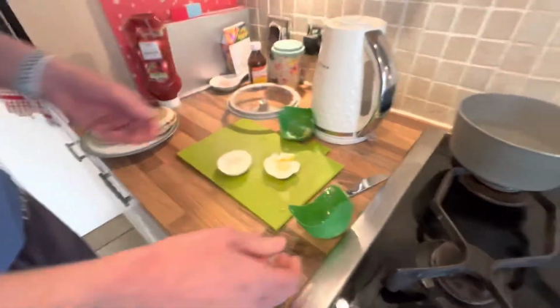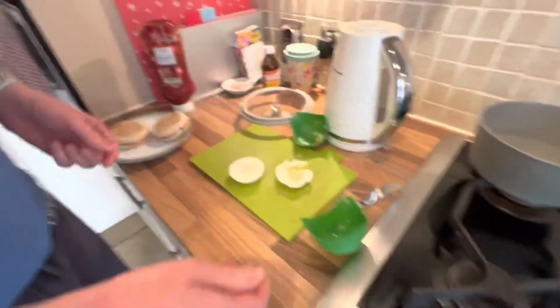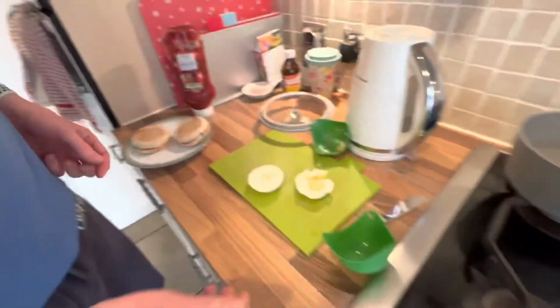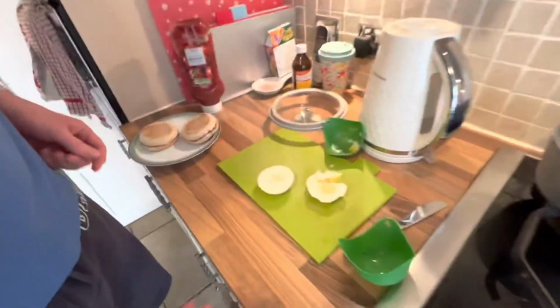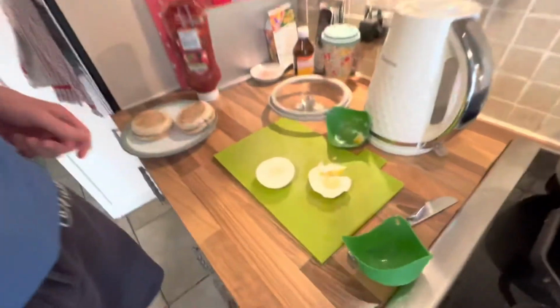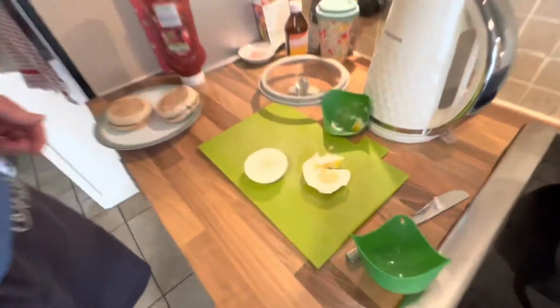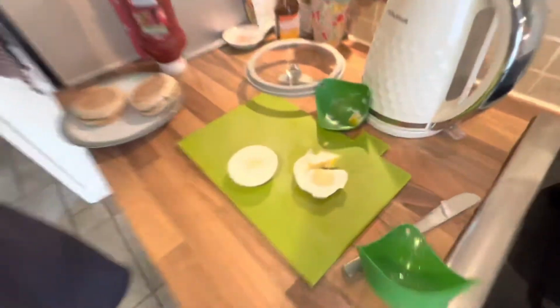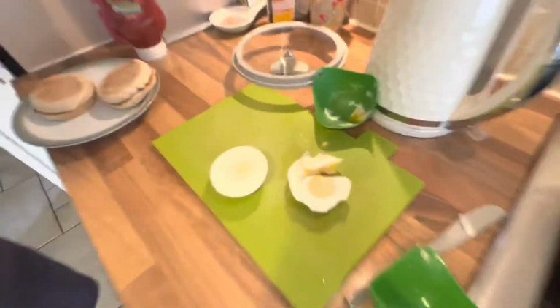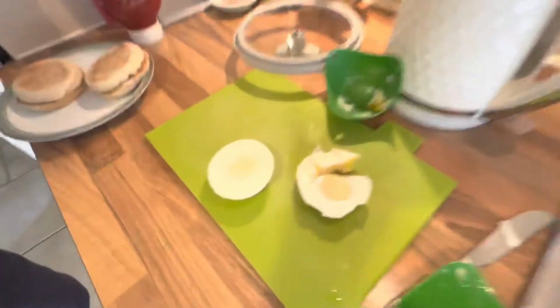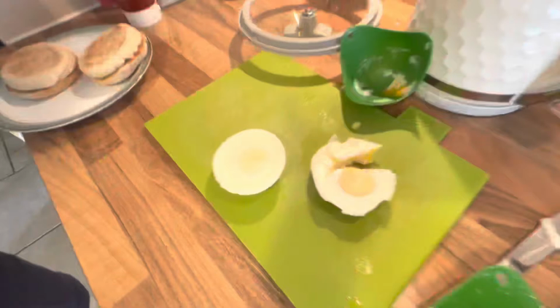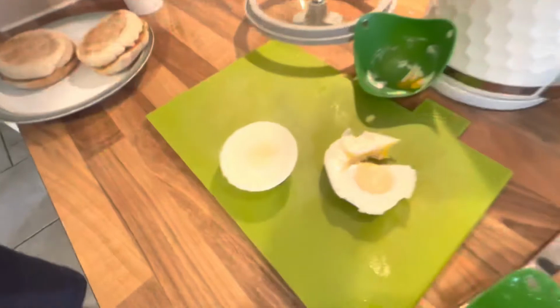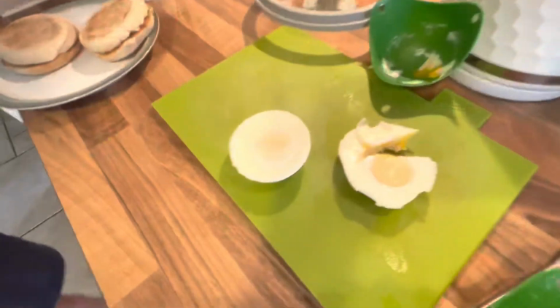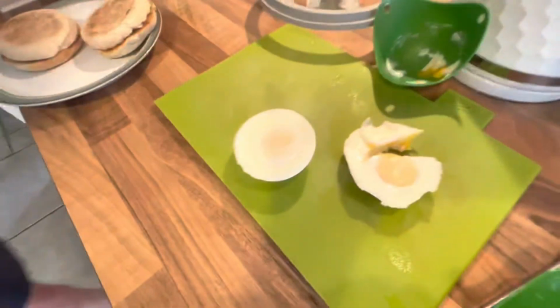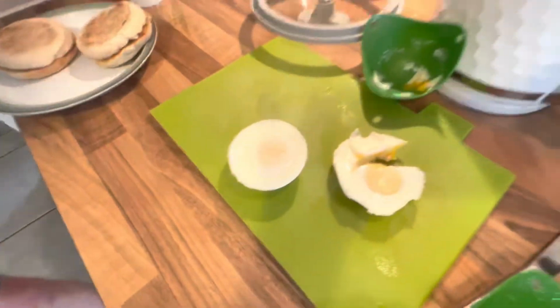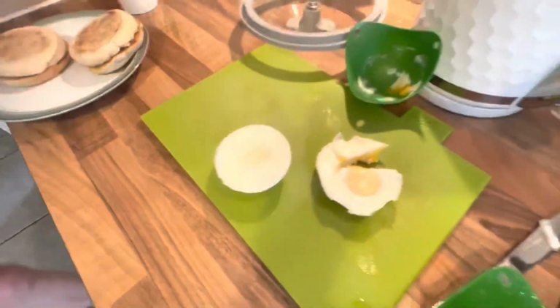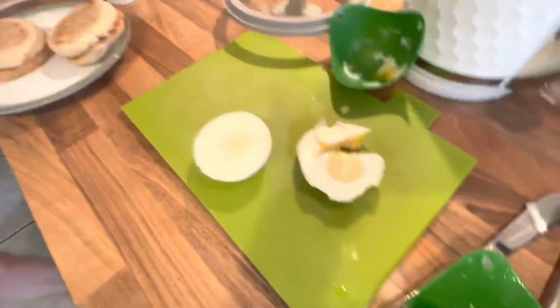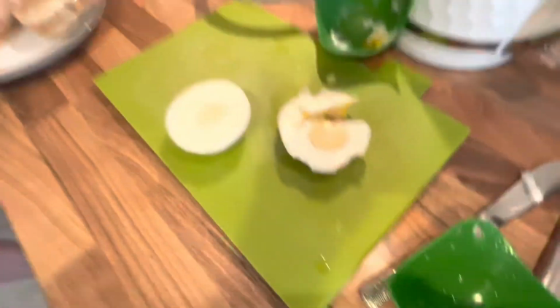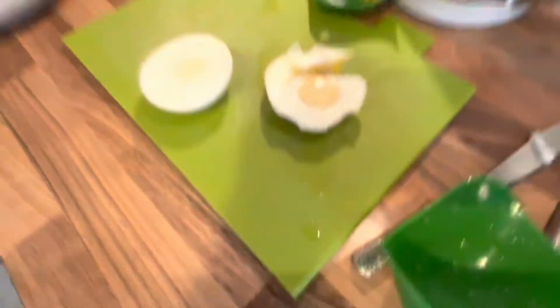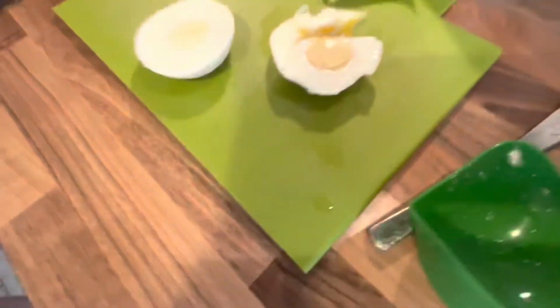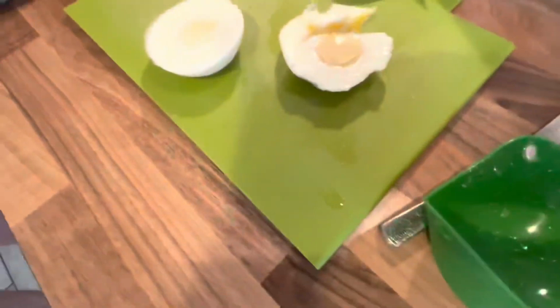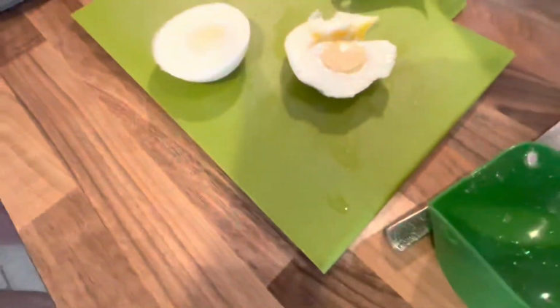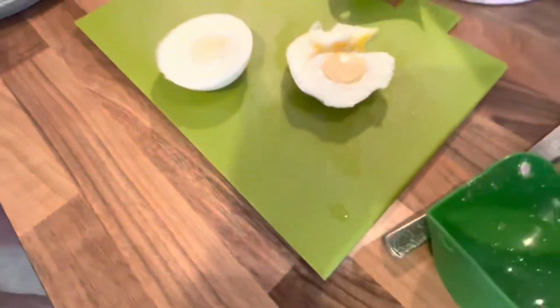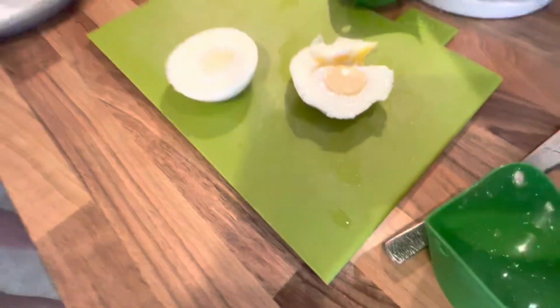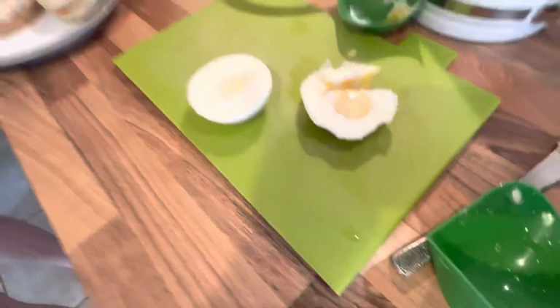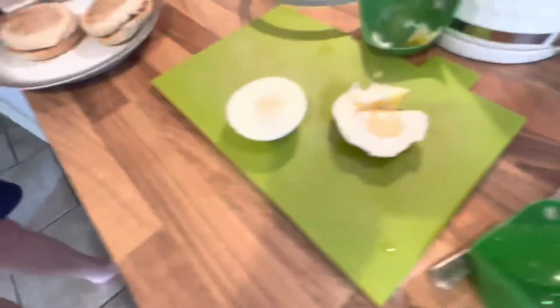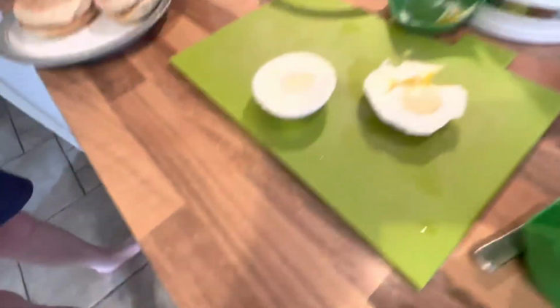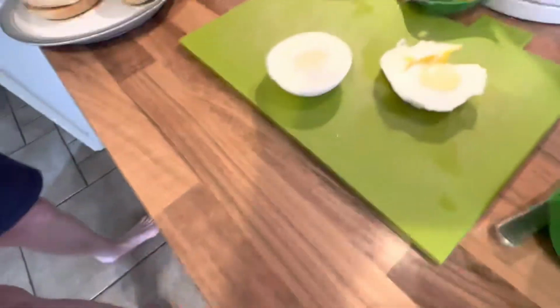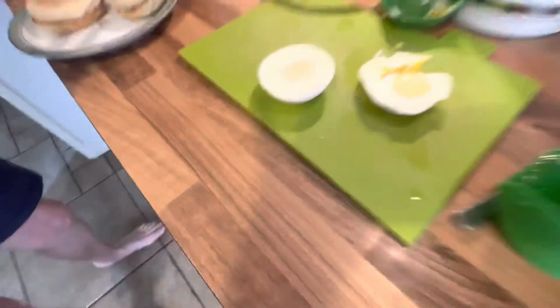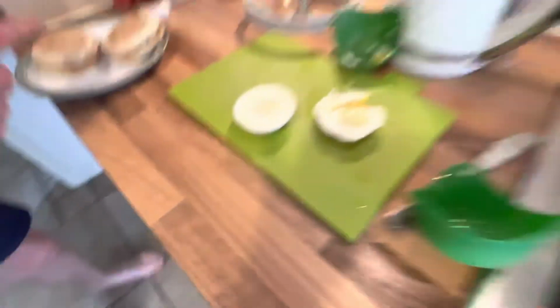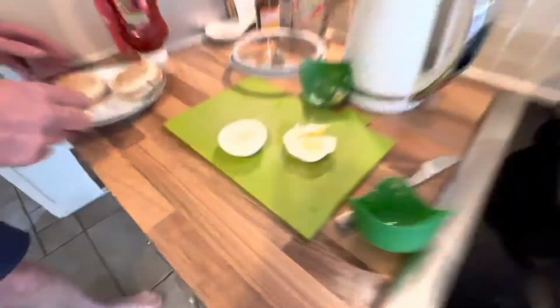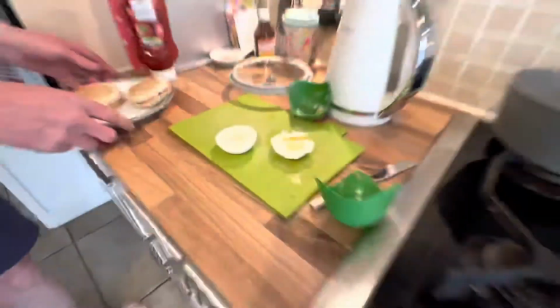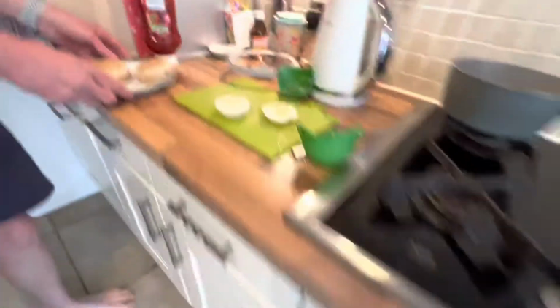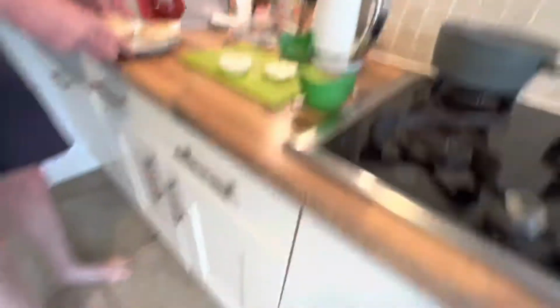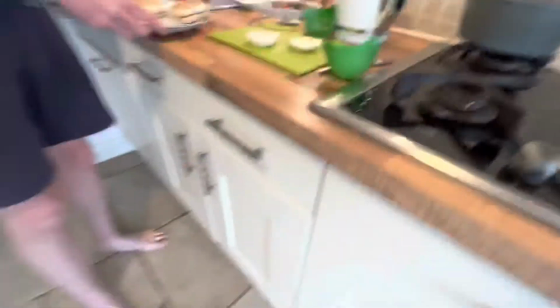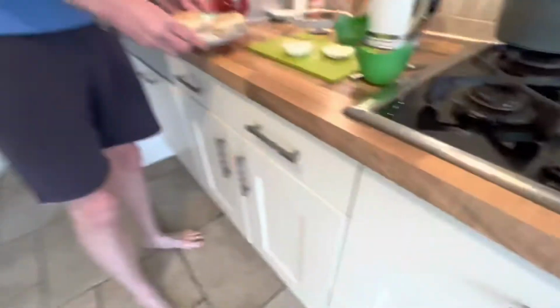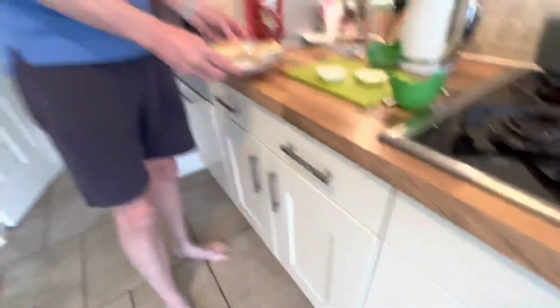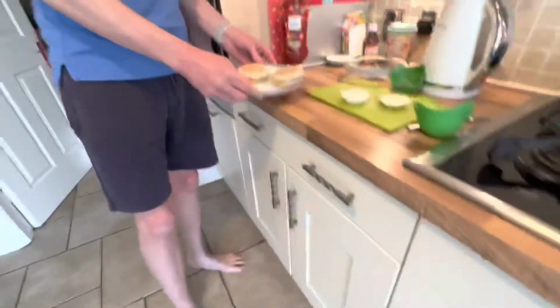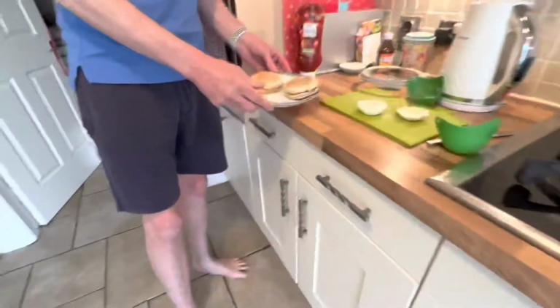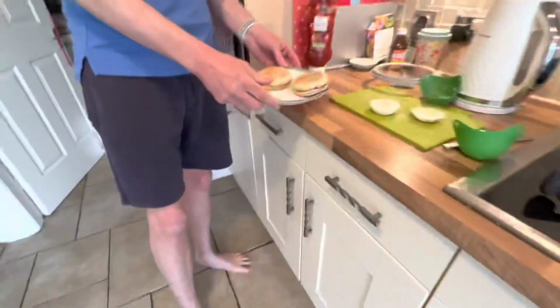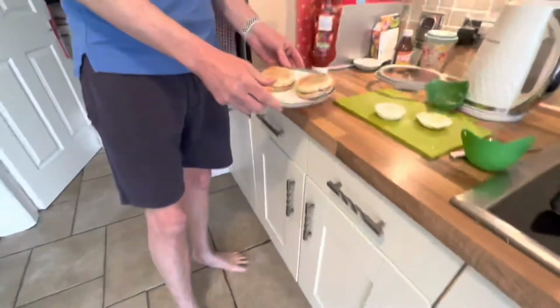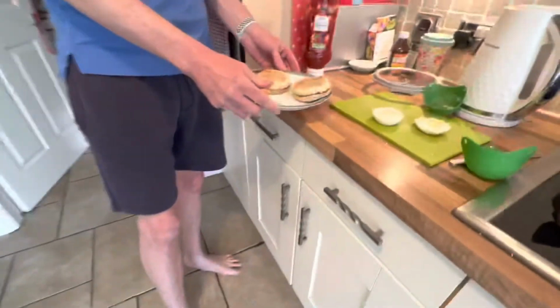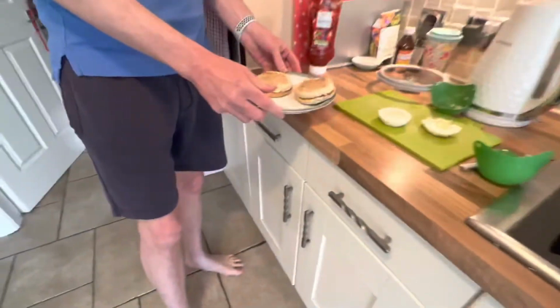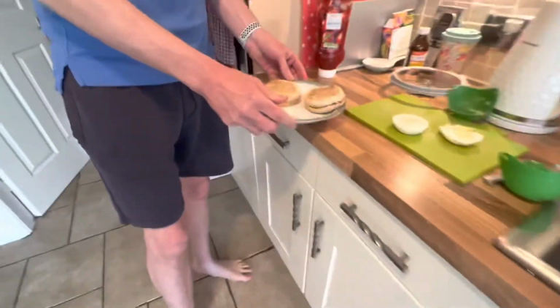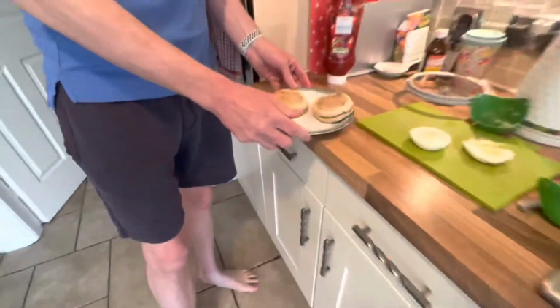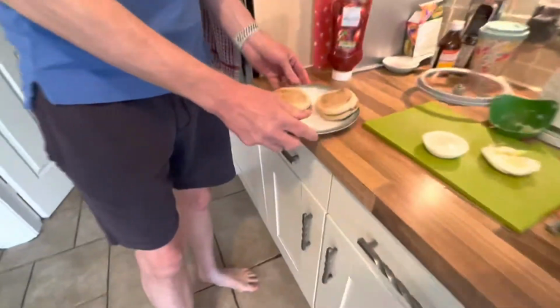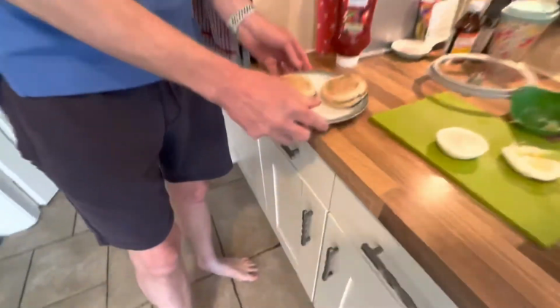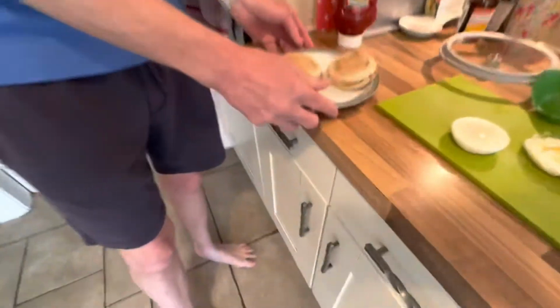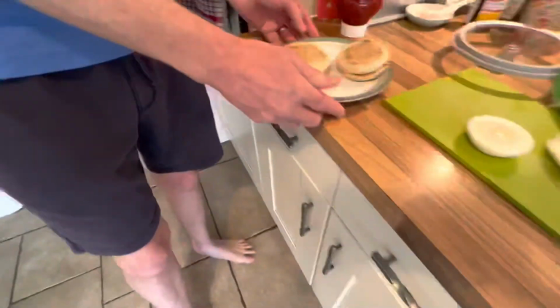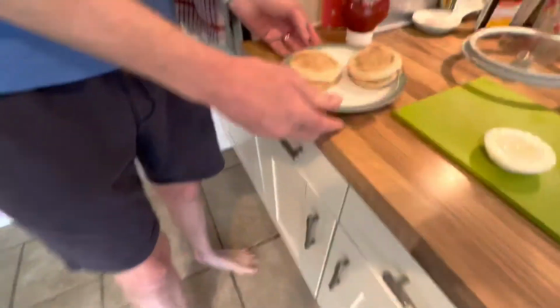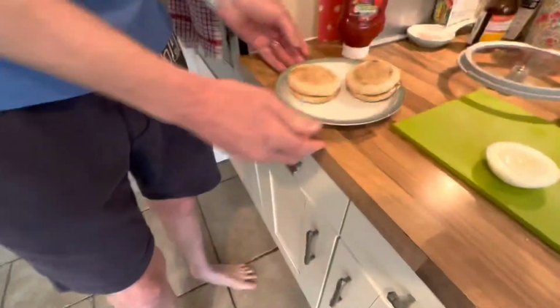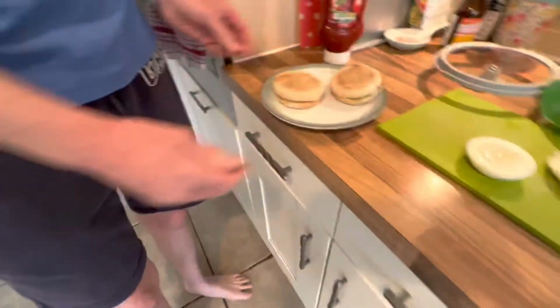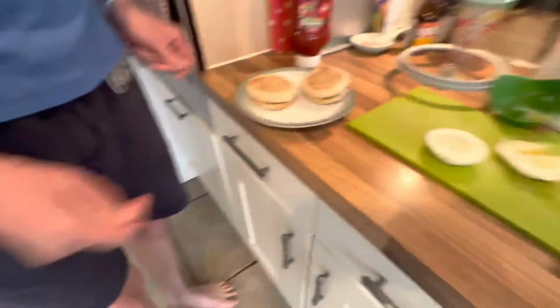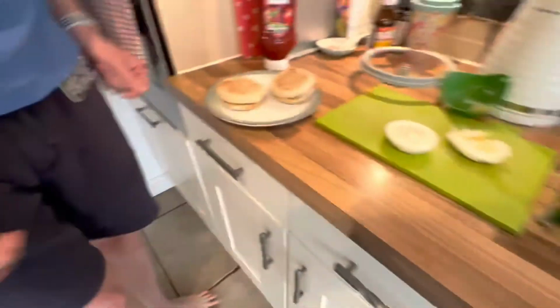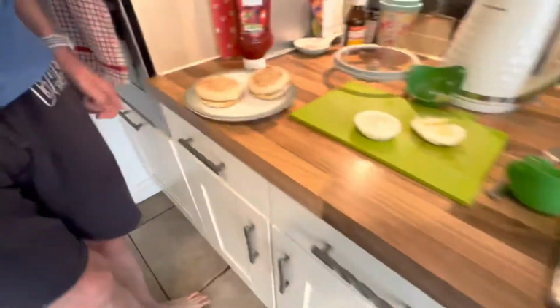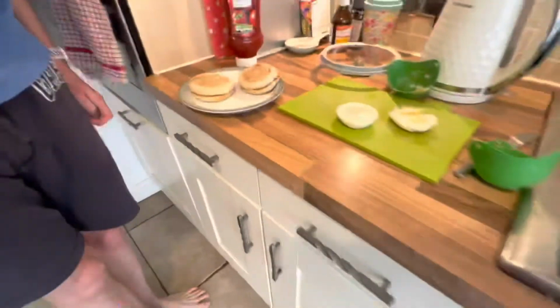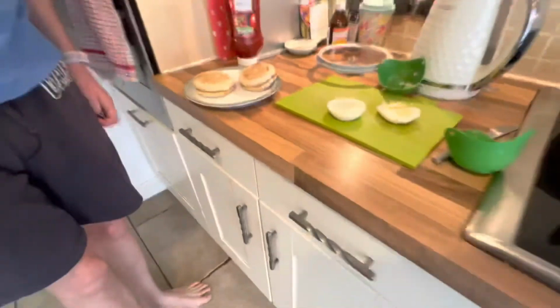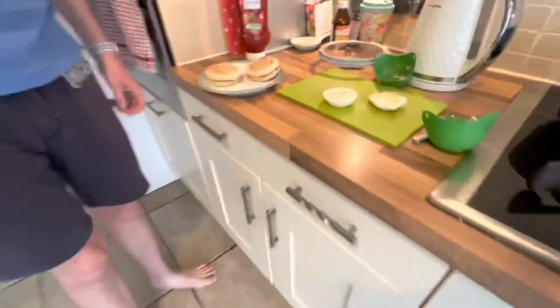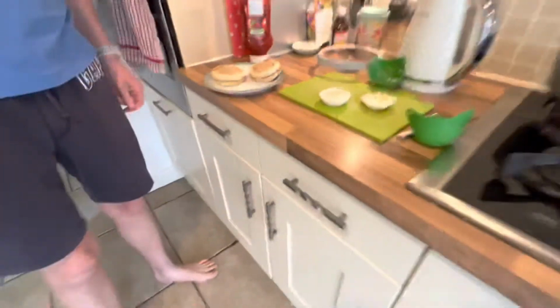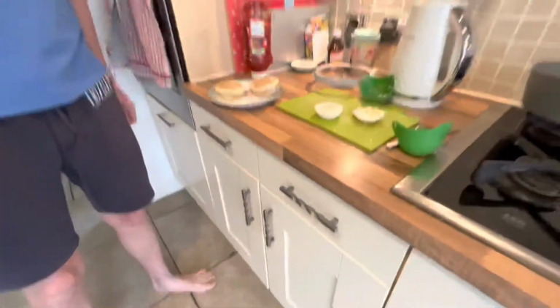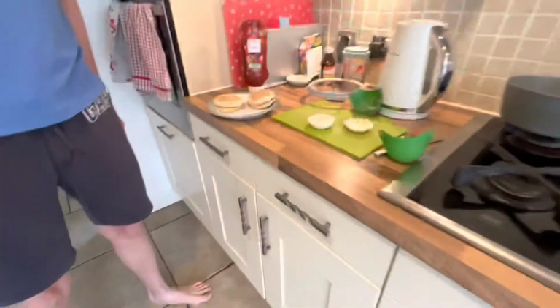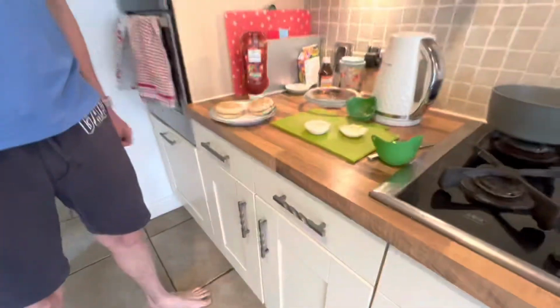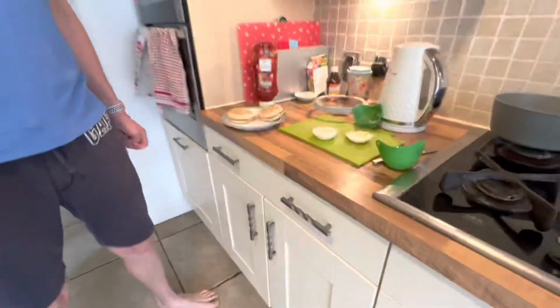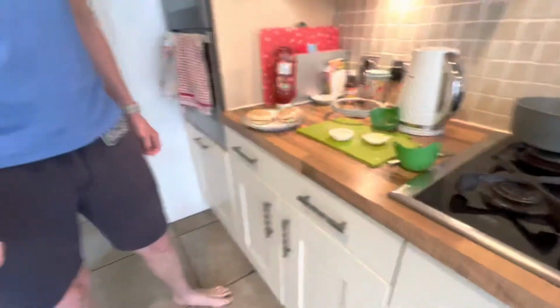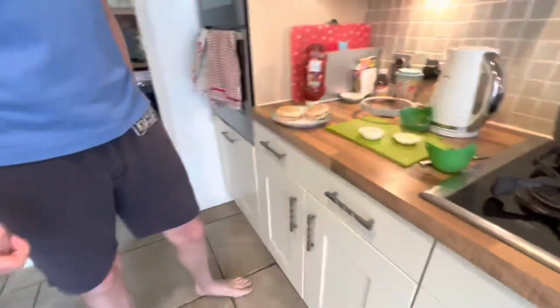And that is it — nice healthy eggs. Going to put them in a muffin with a bit of ketchup. Lovely, thanks for watching.